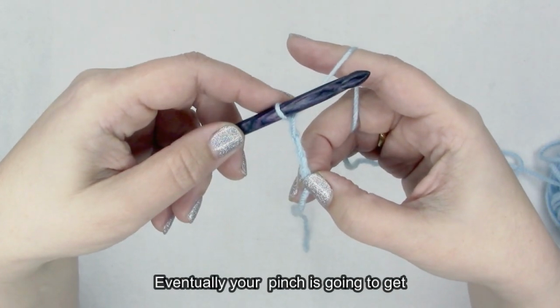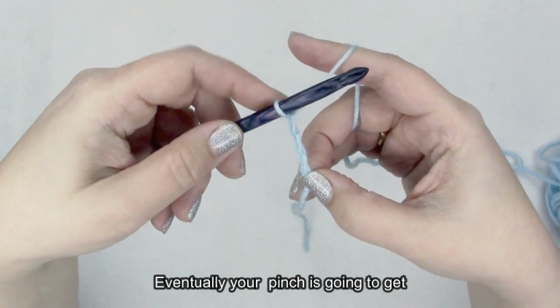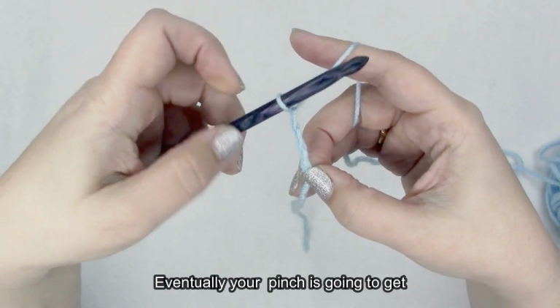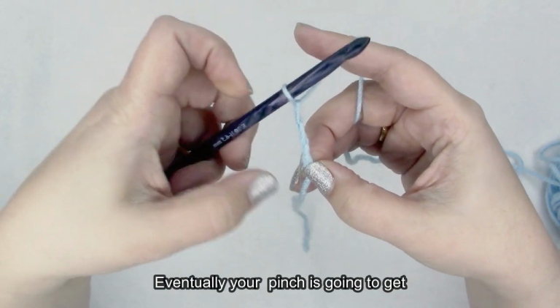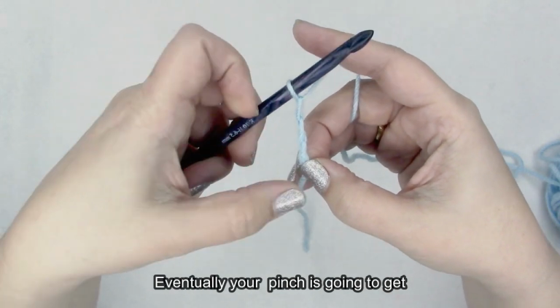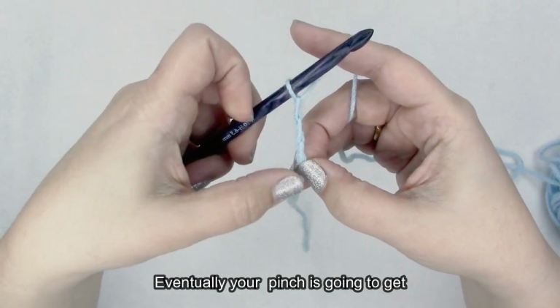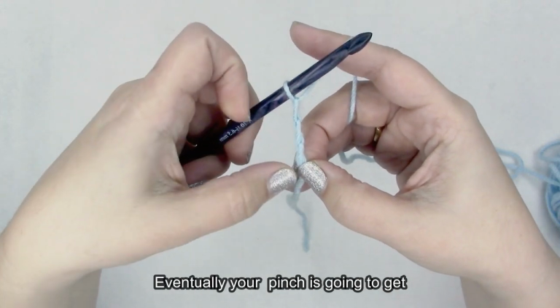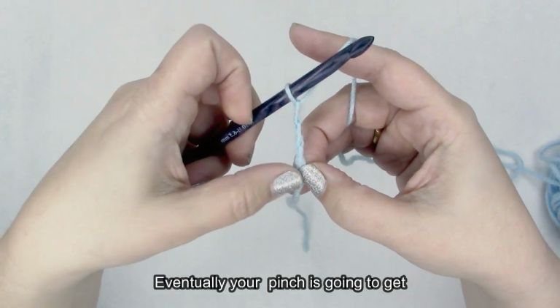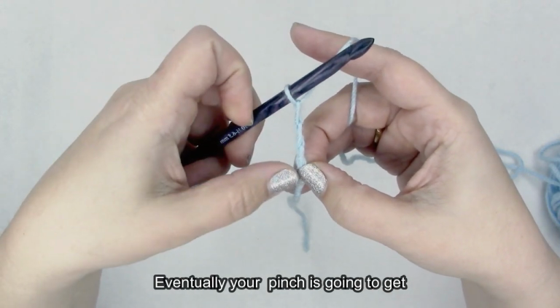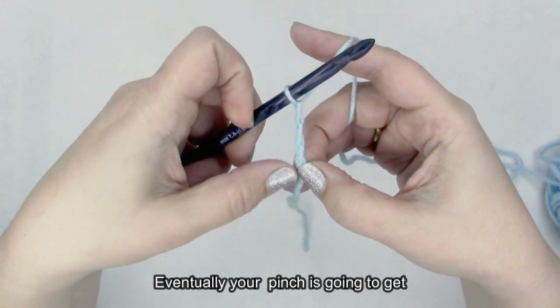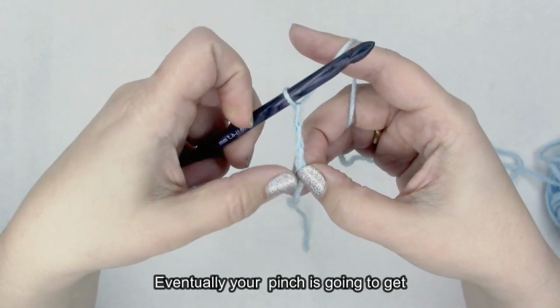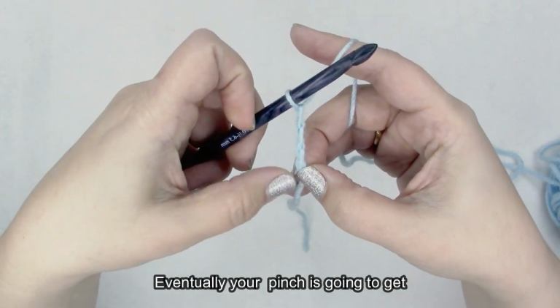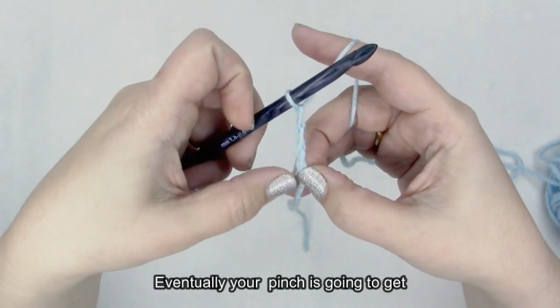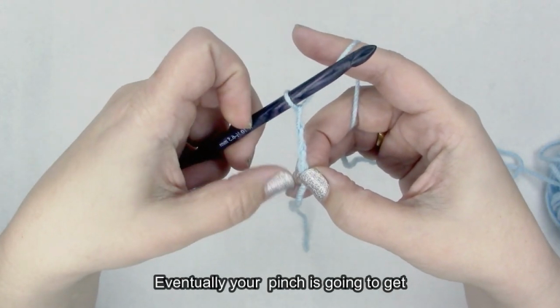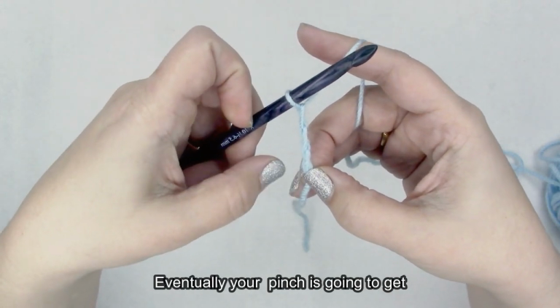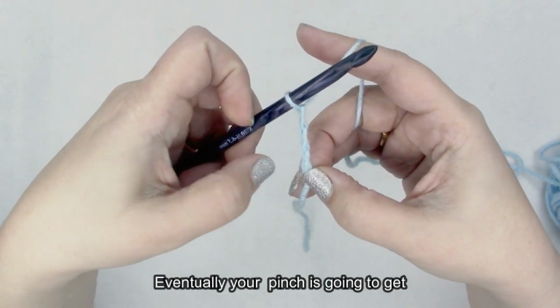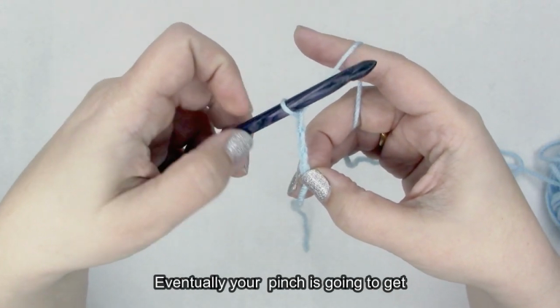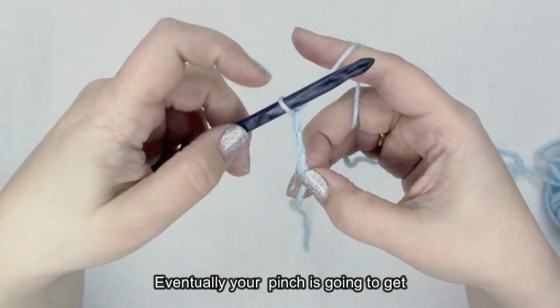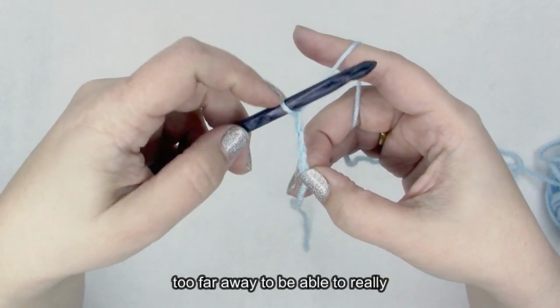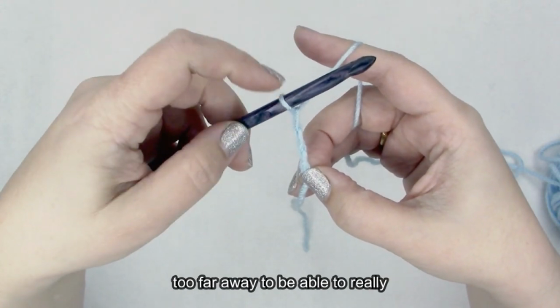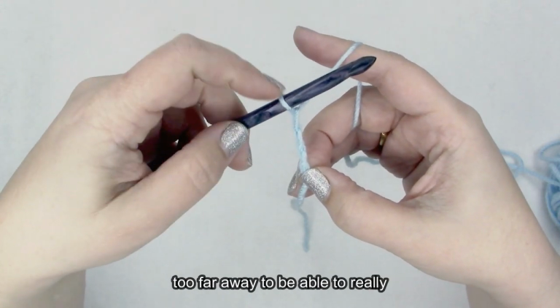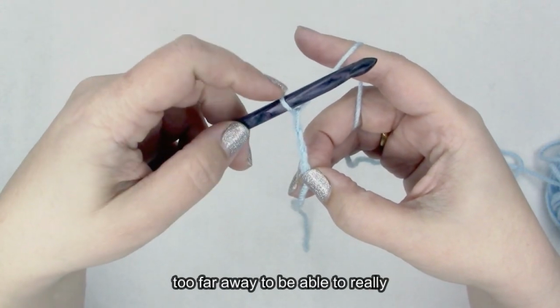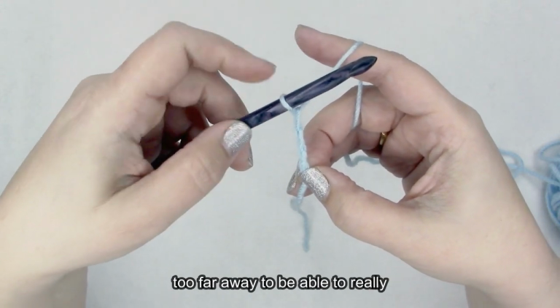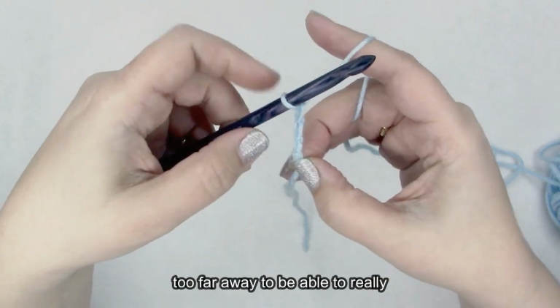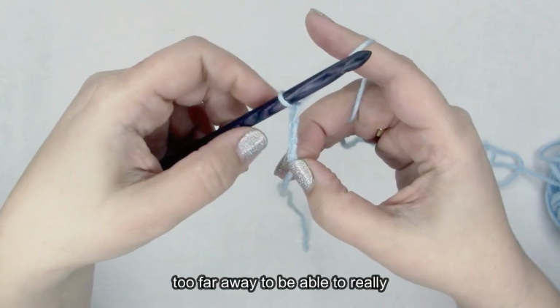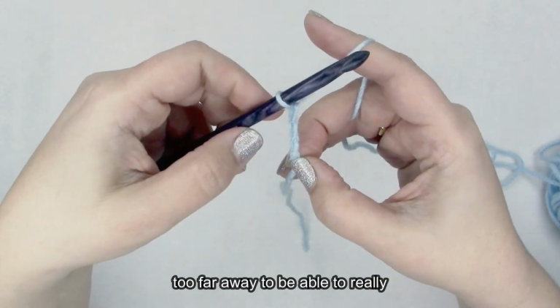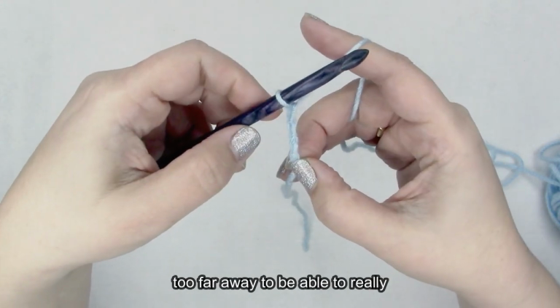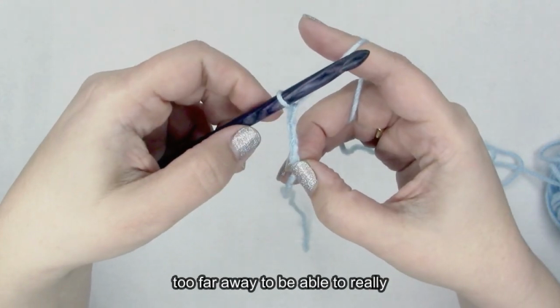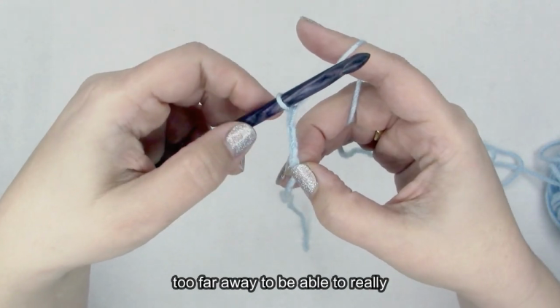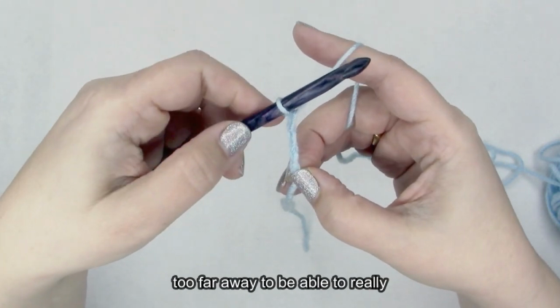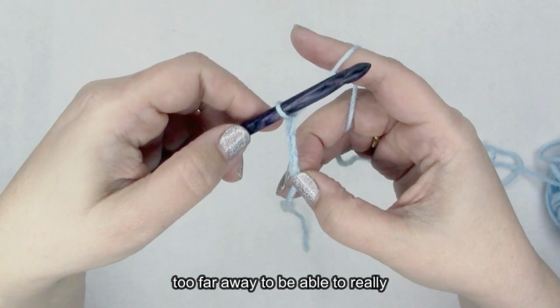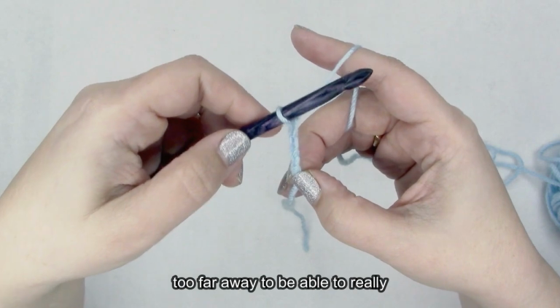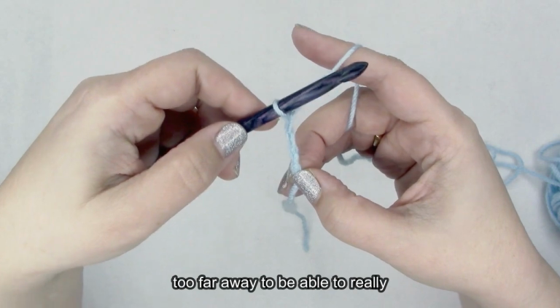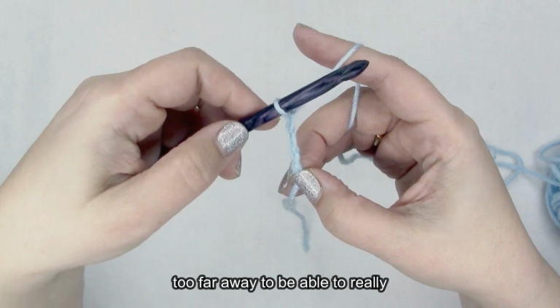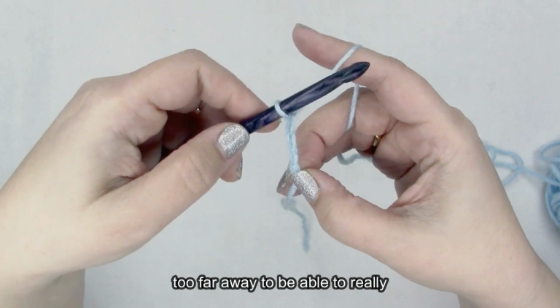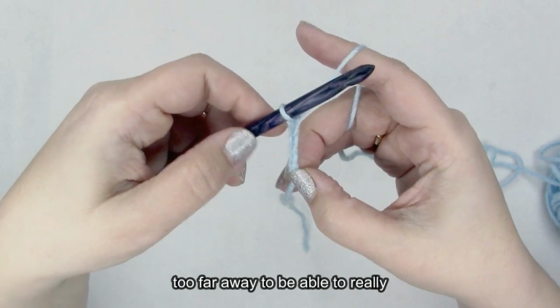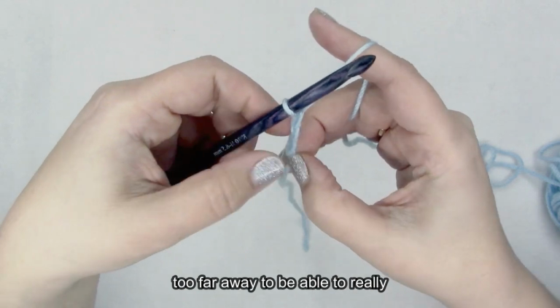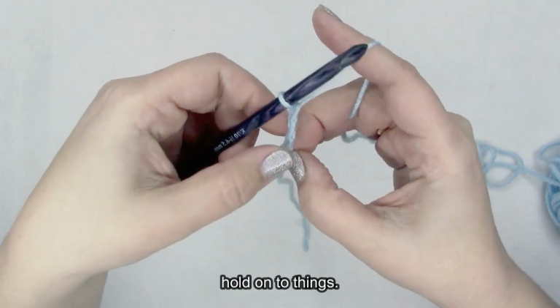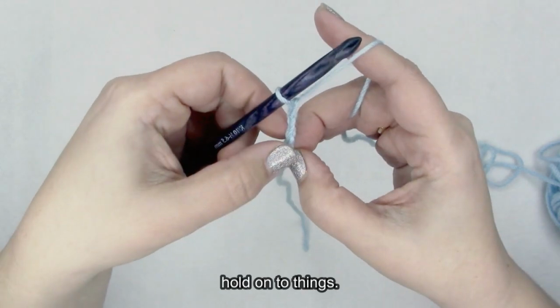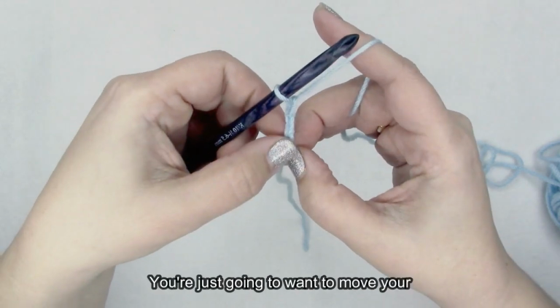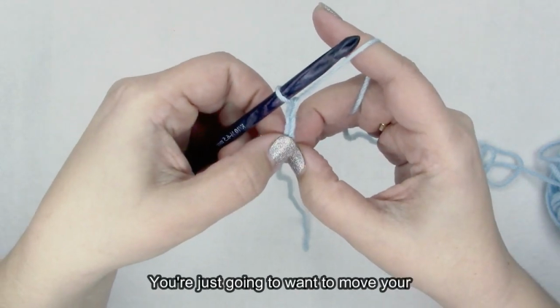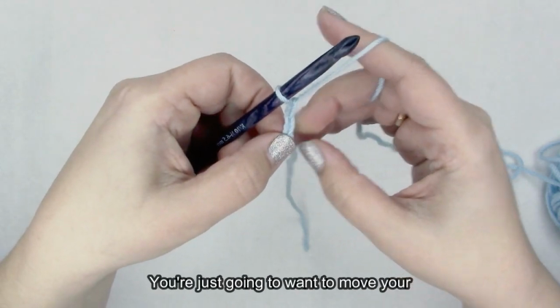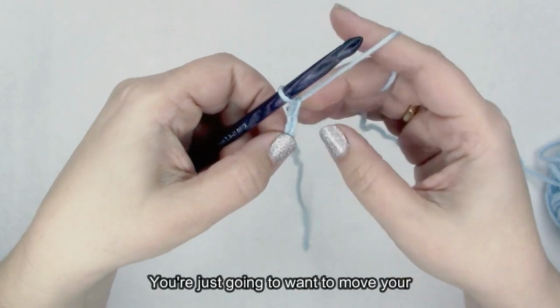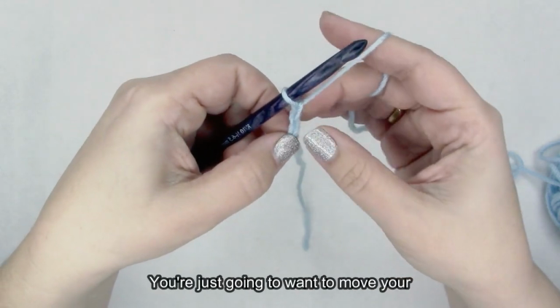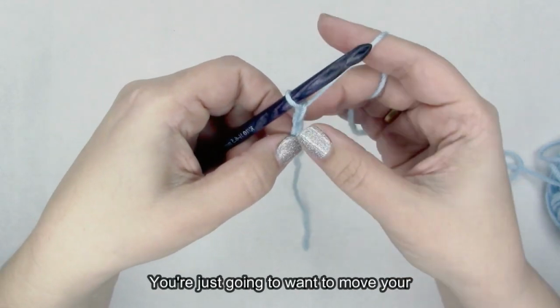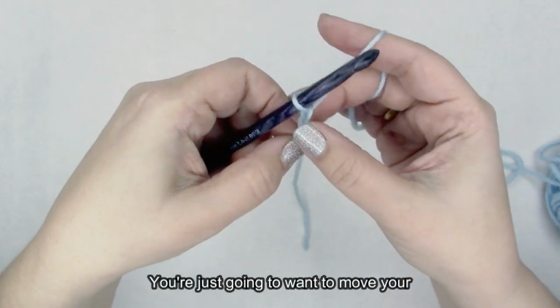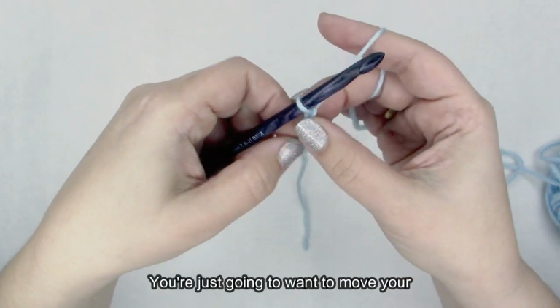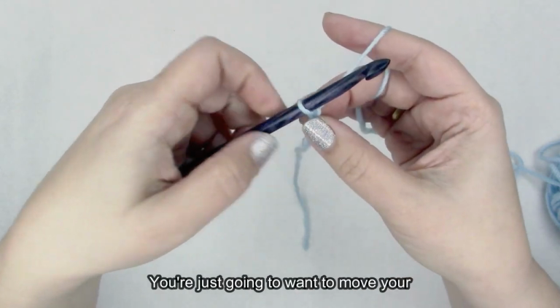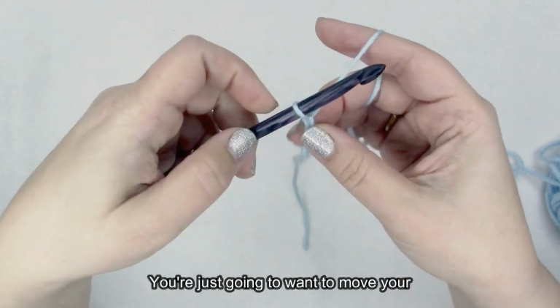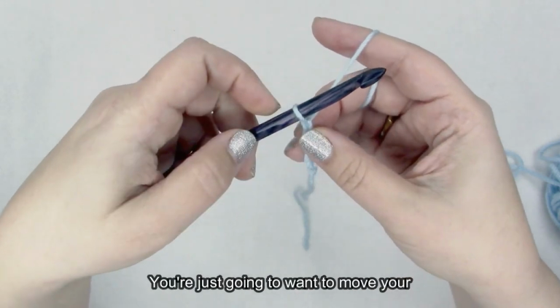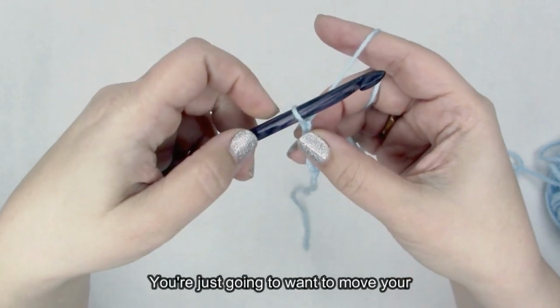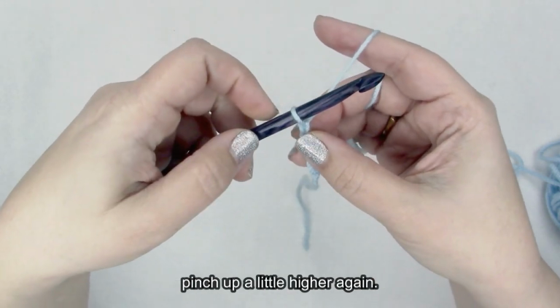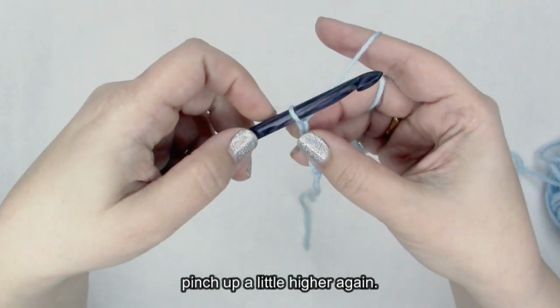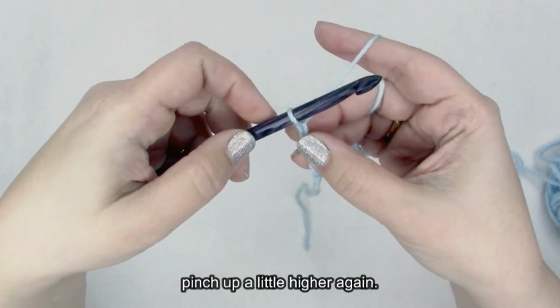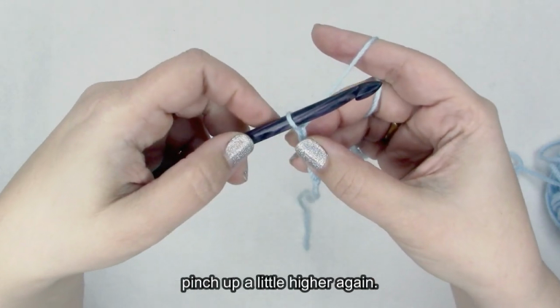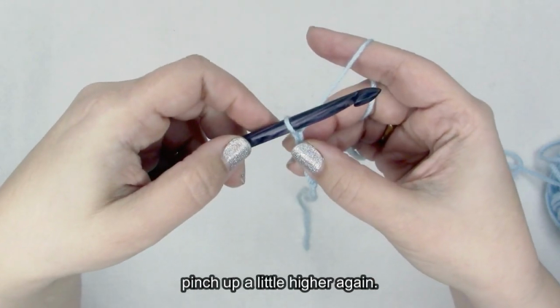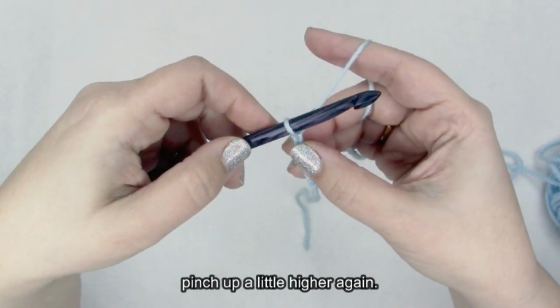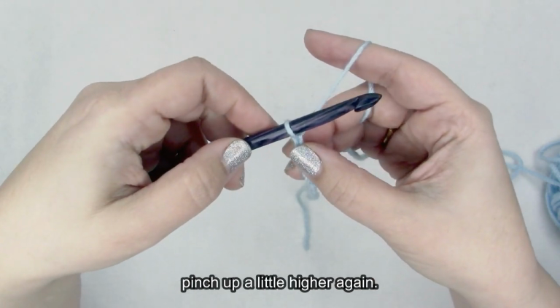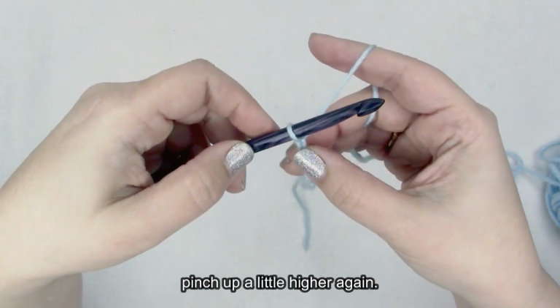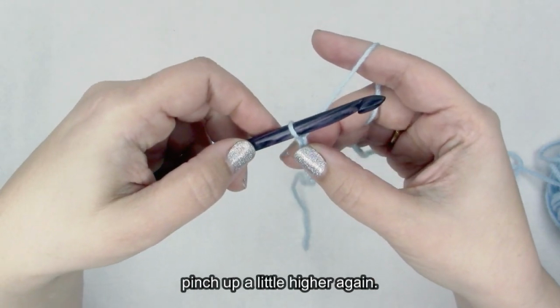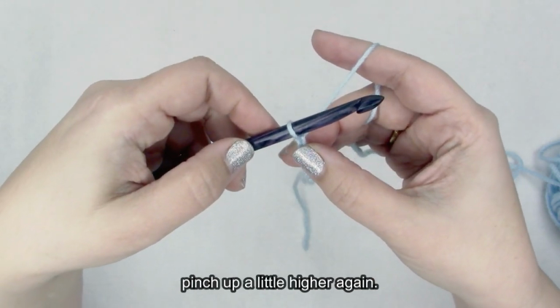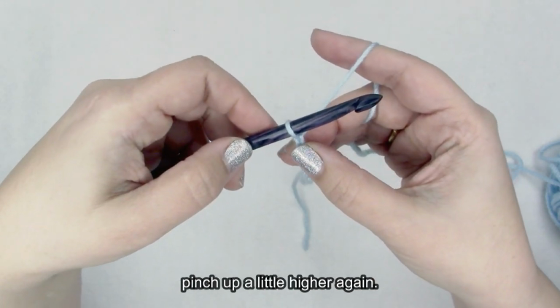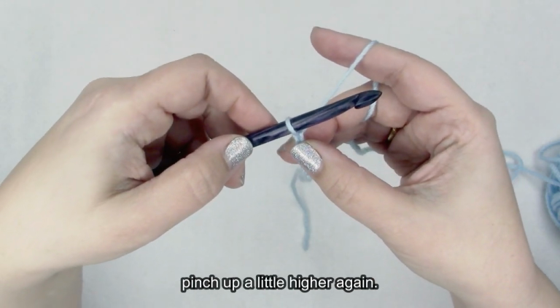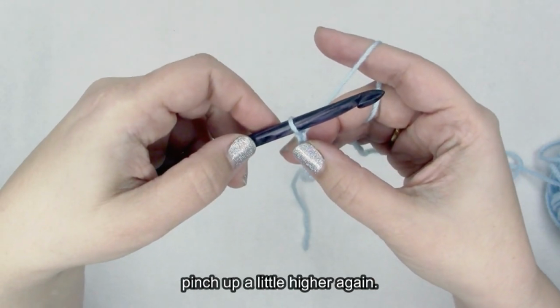Eventually your pinch is going to get too far away to really hold on to things, and you're just going to want to move your pinch up a little higher again.